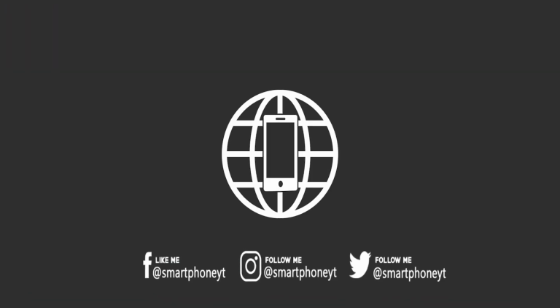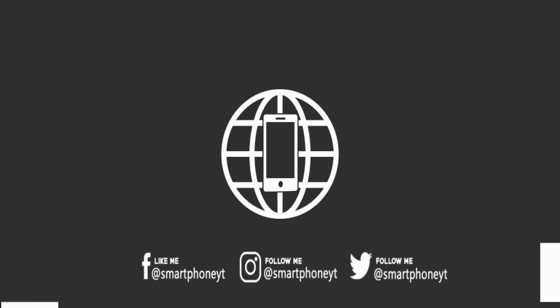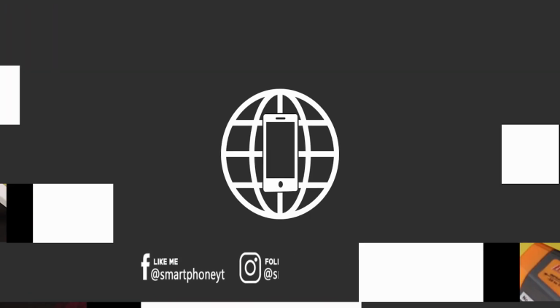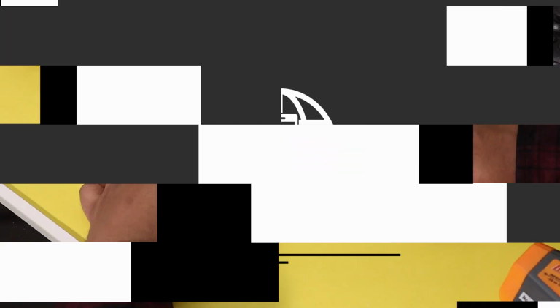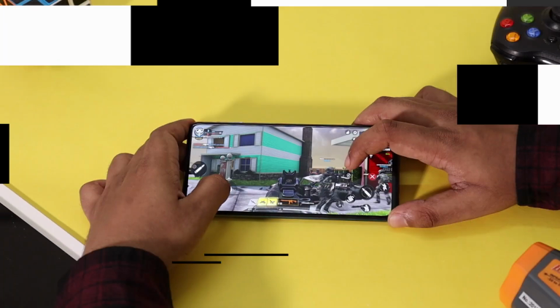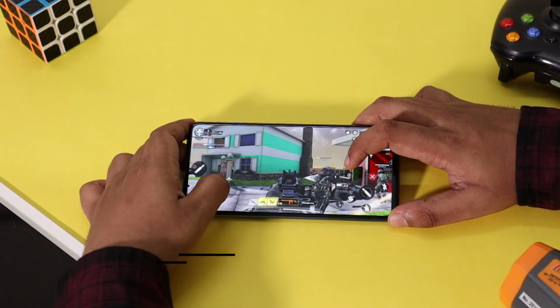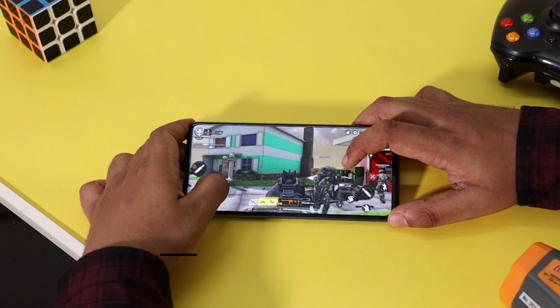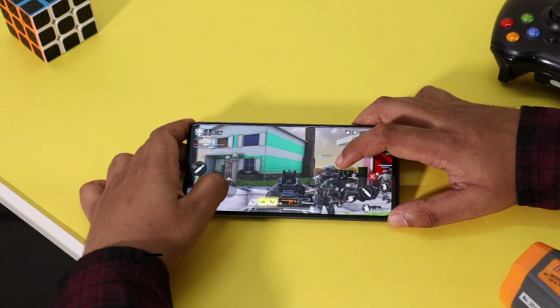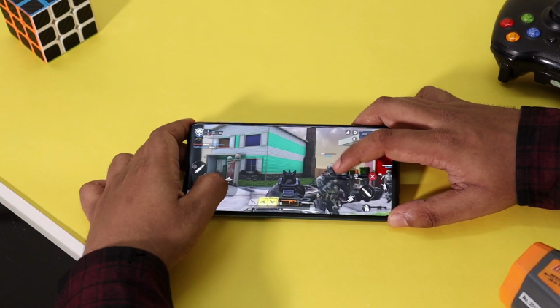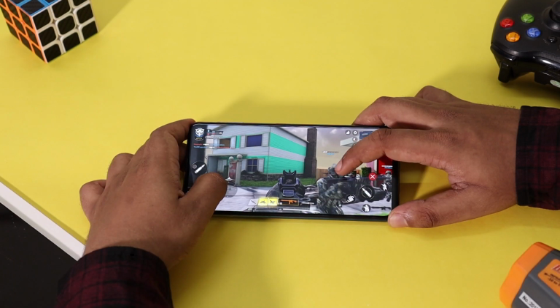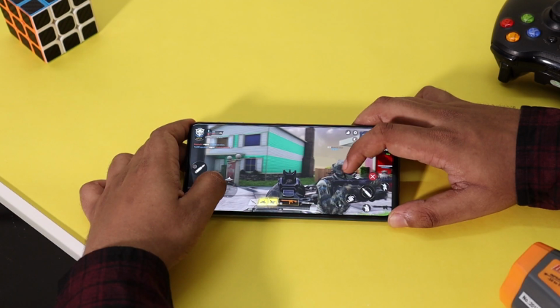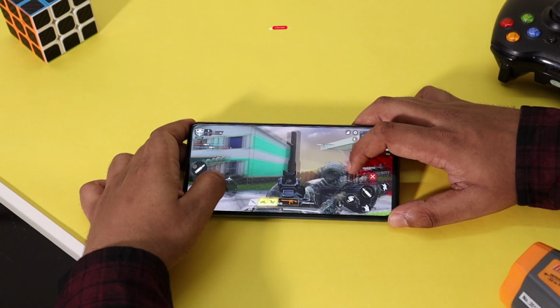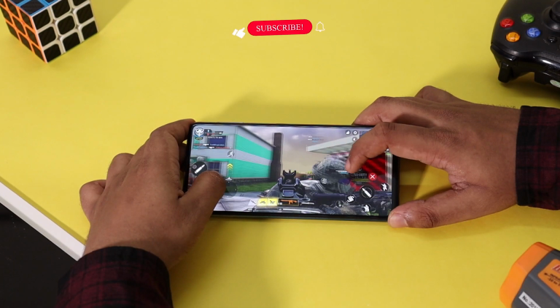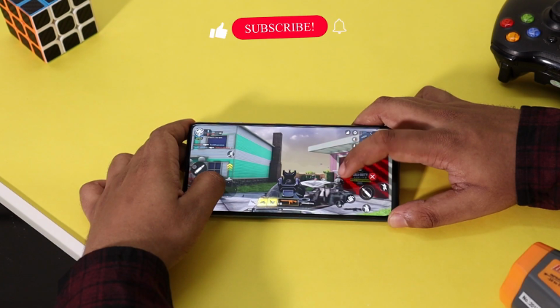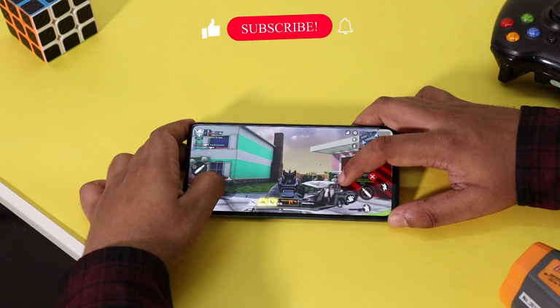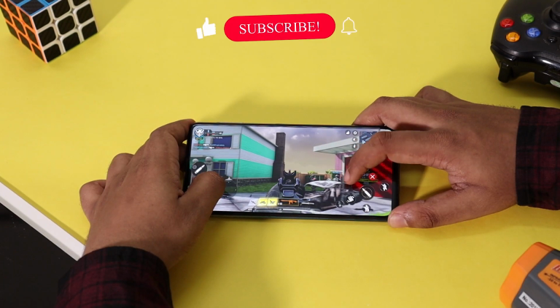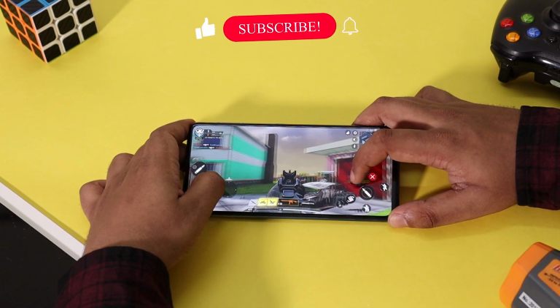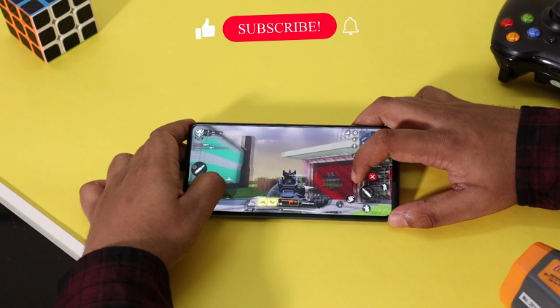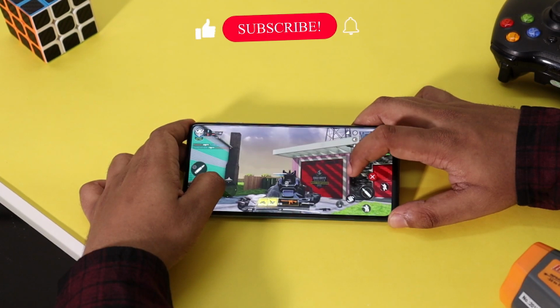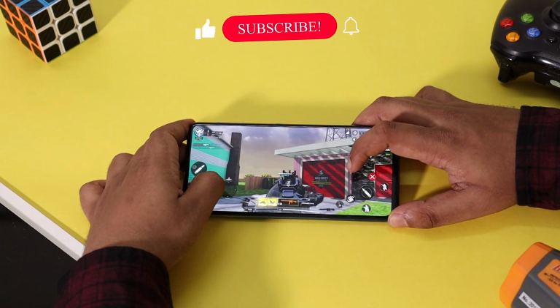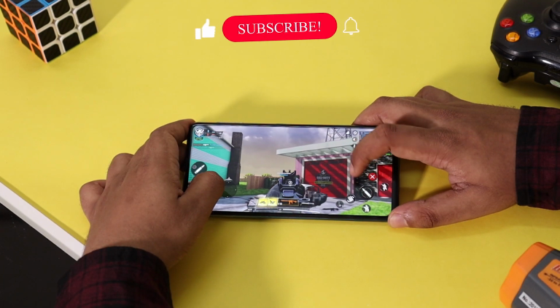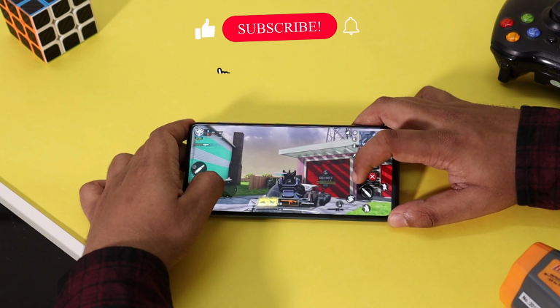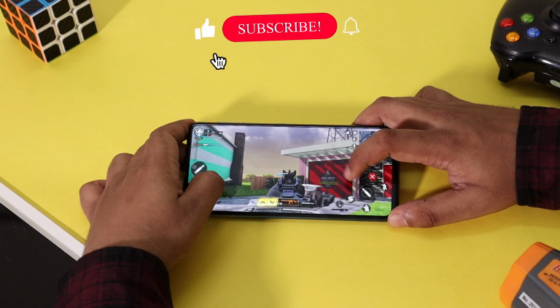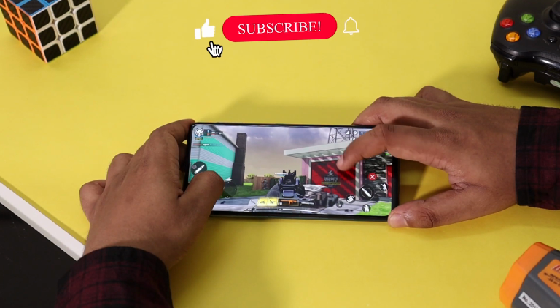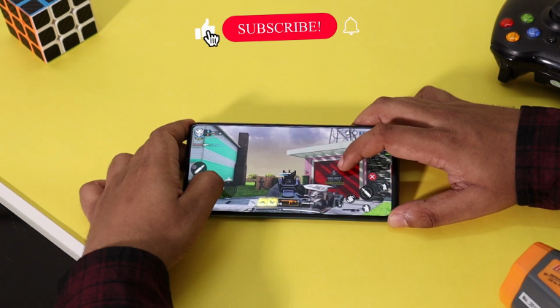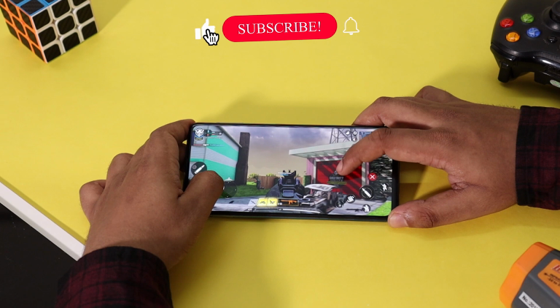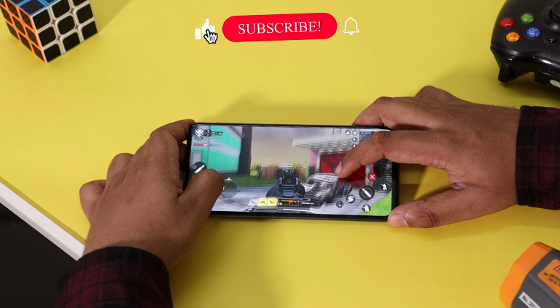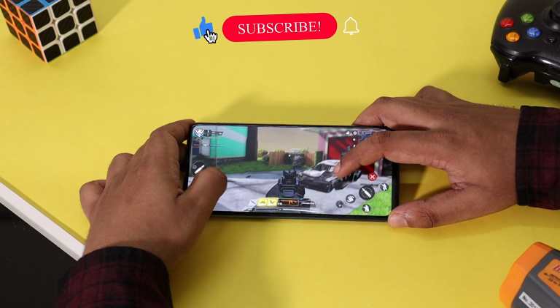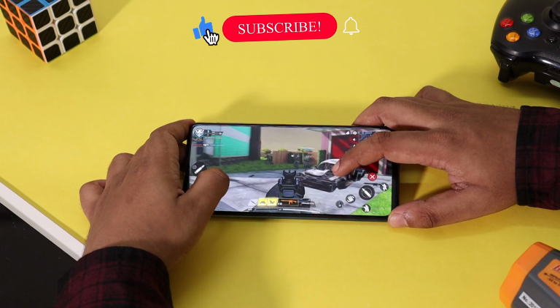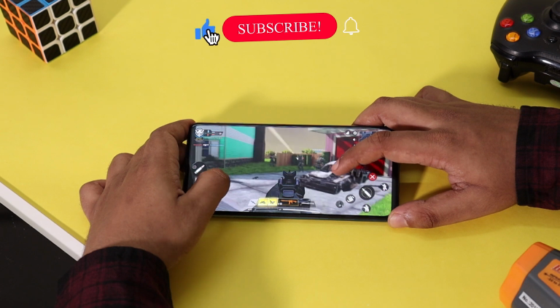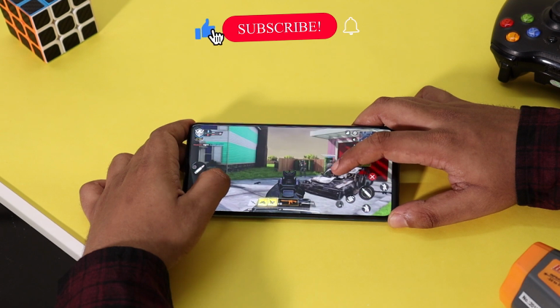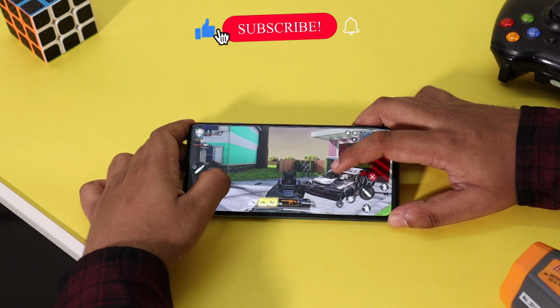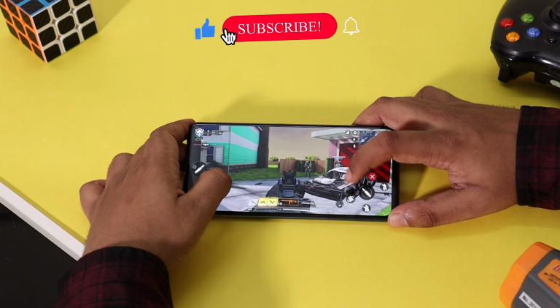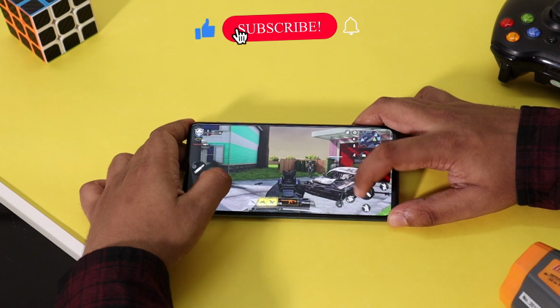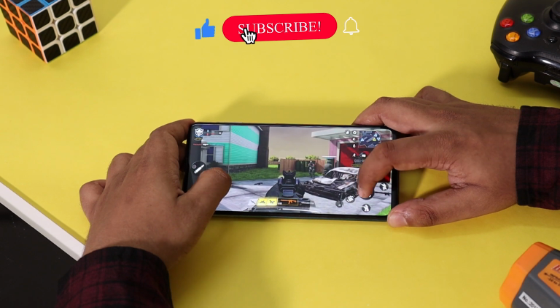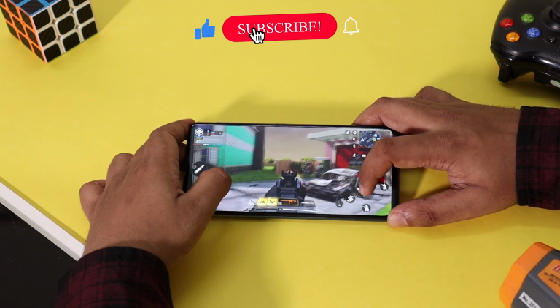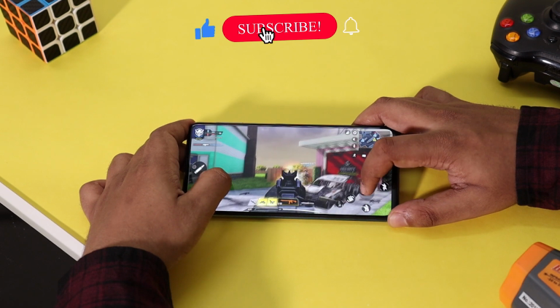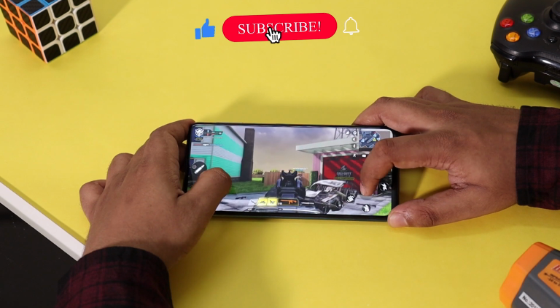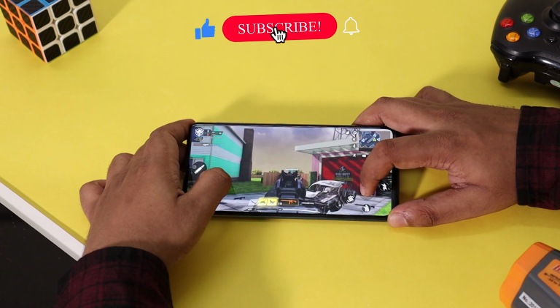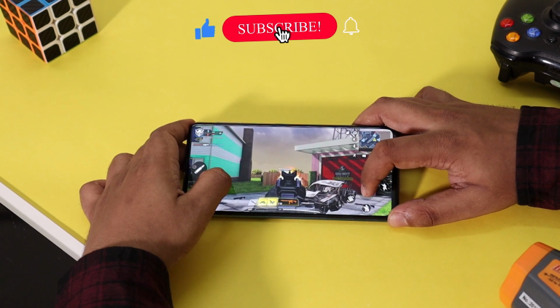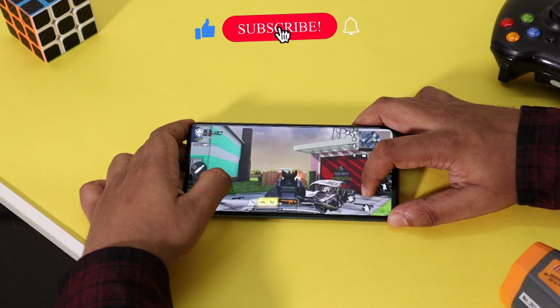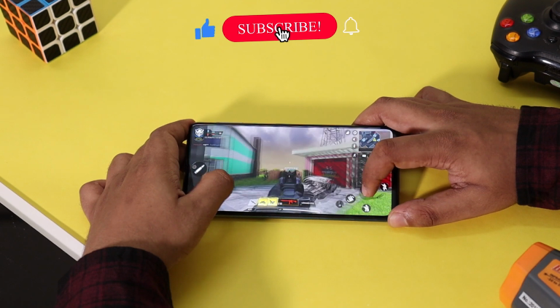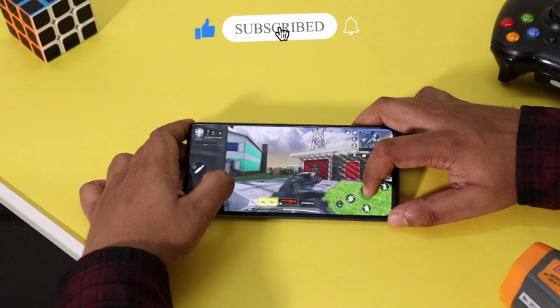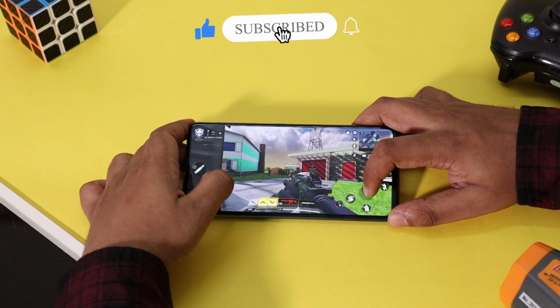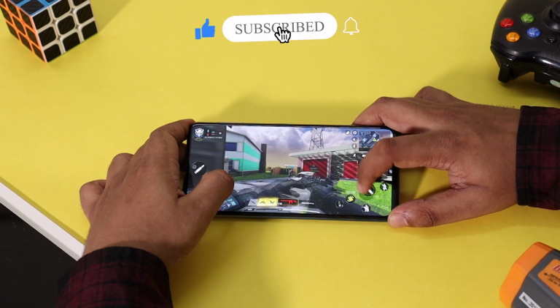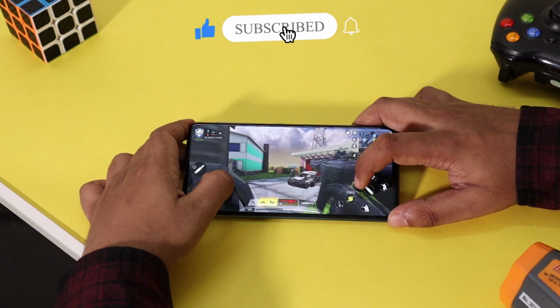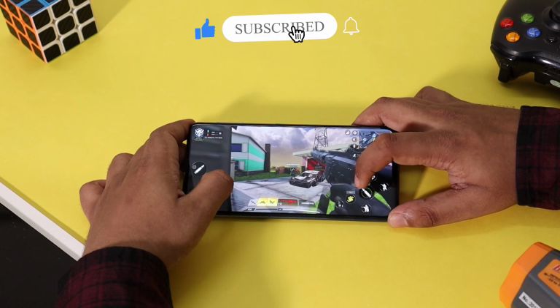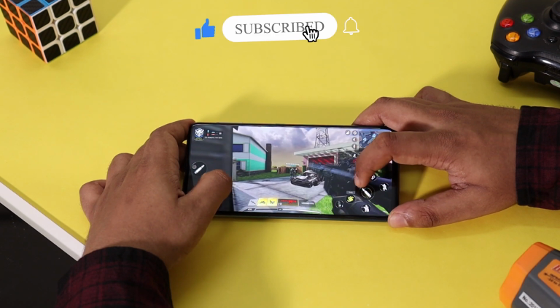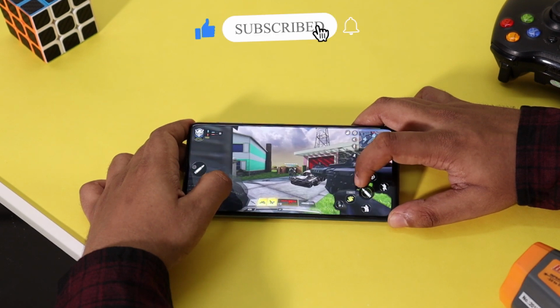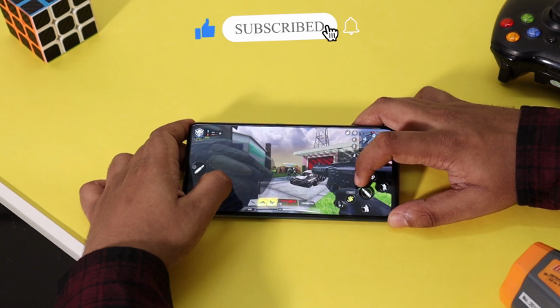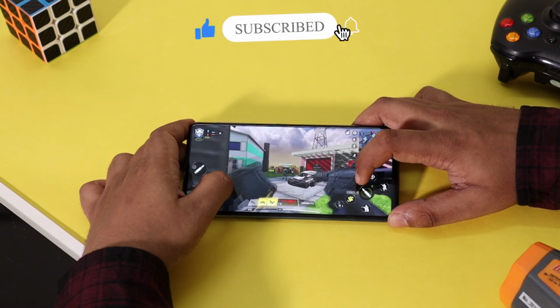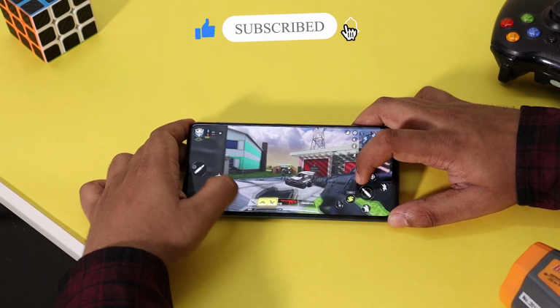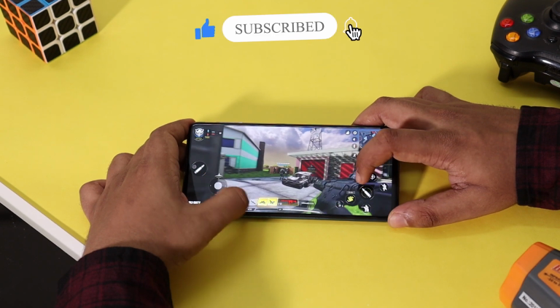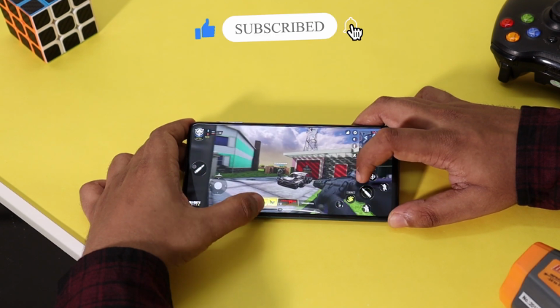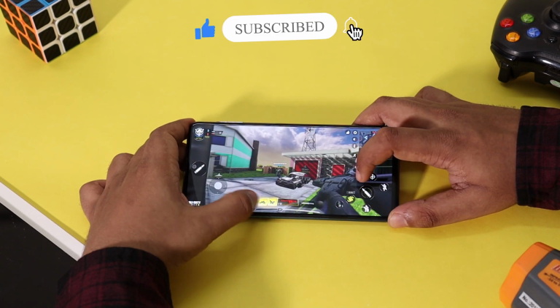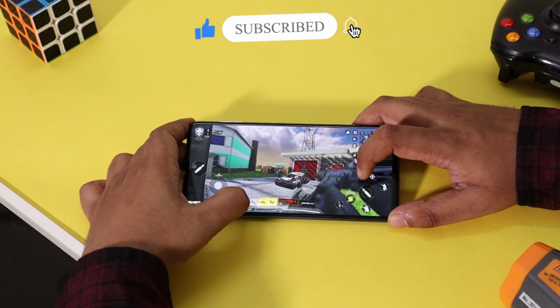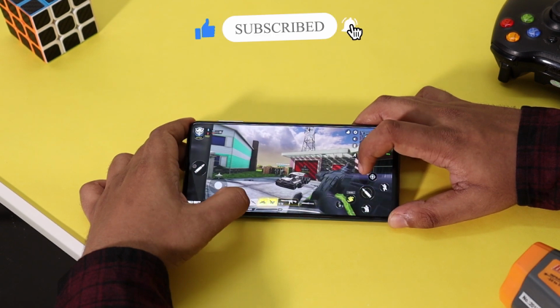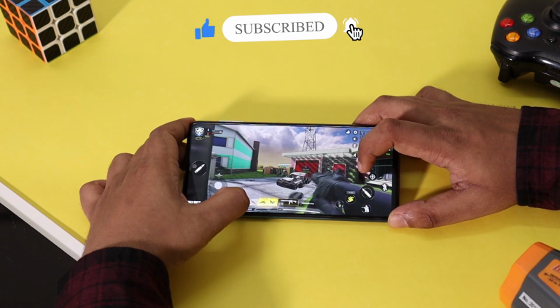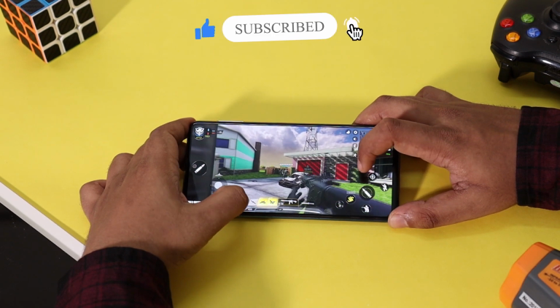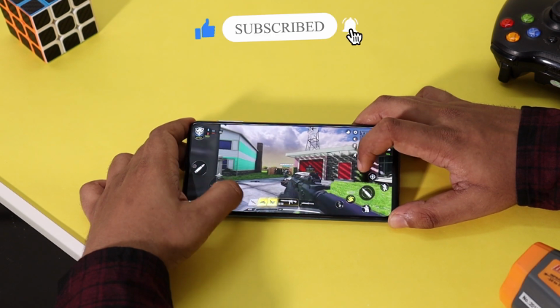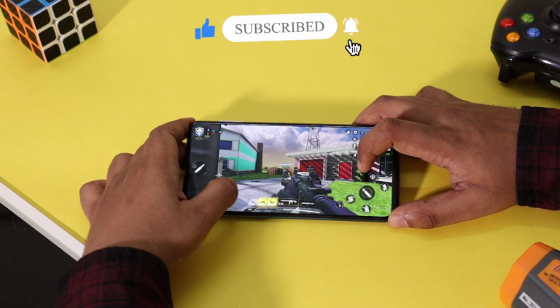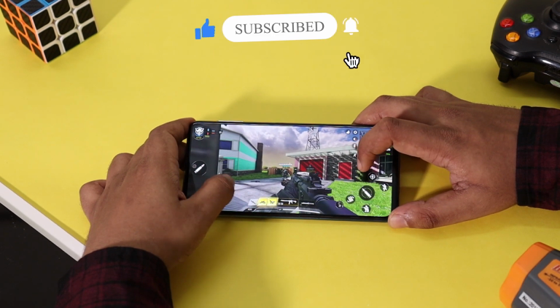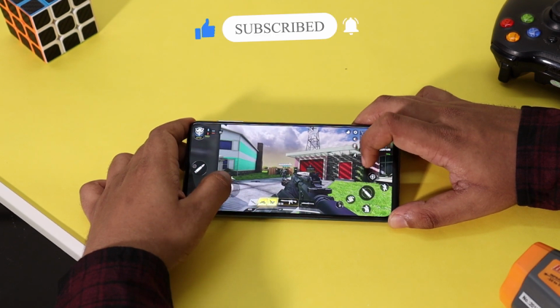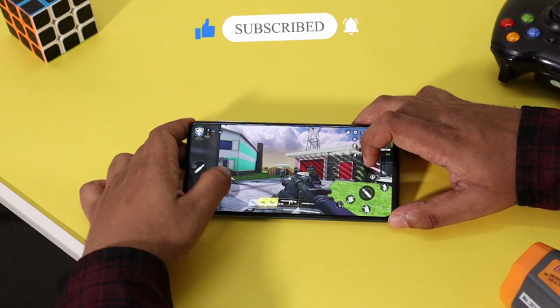Let's launch Call of Duty, a high graphic intensive shooting game from Activision. We are going to play a multiplayer game.